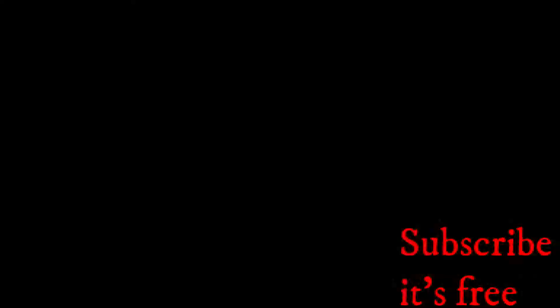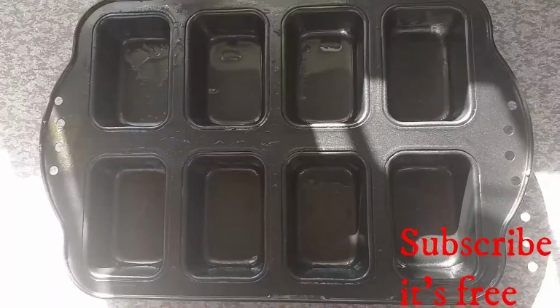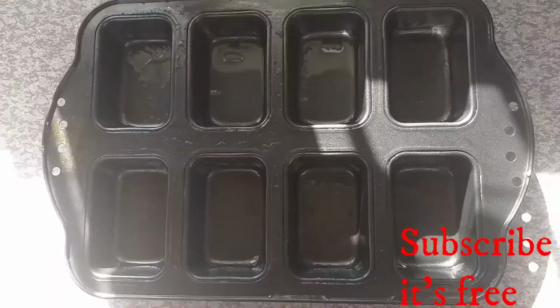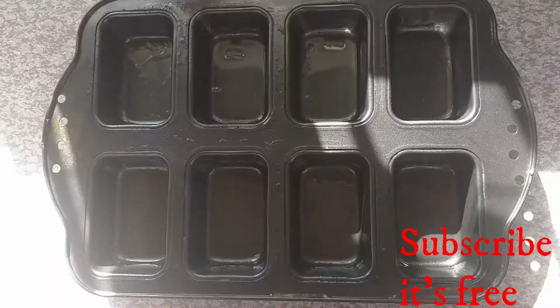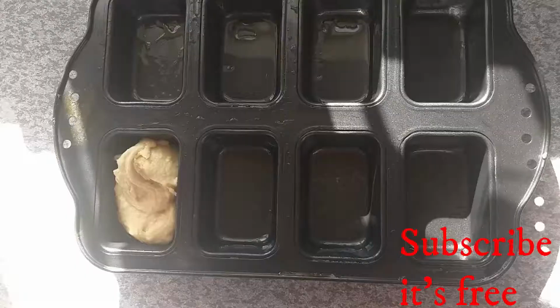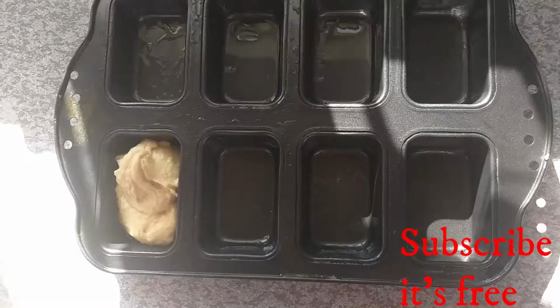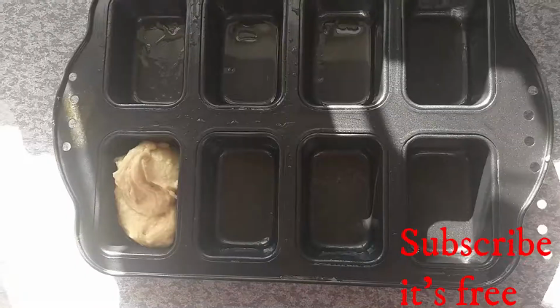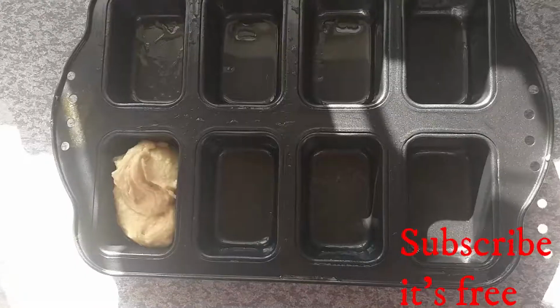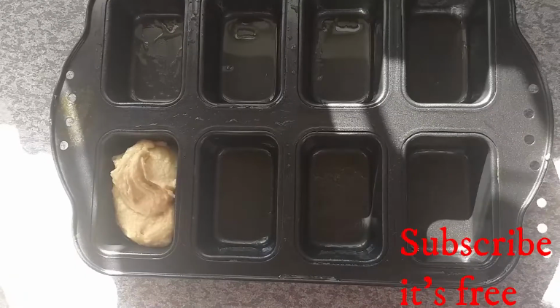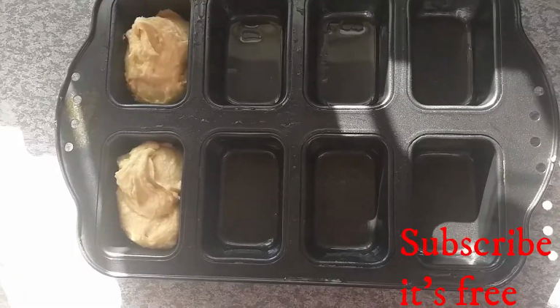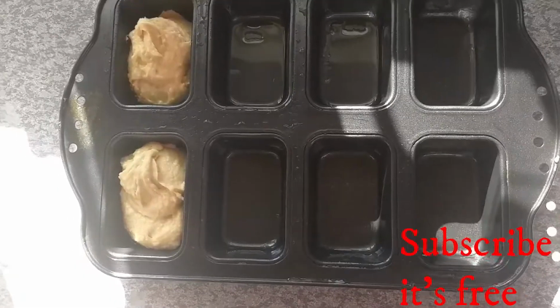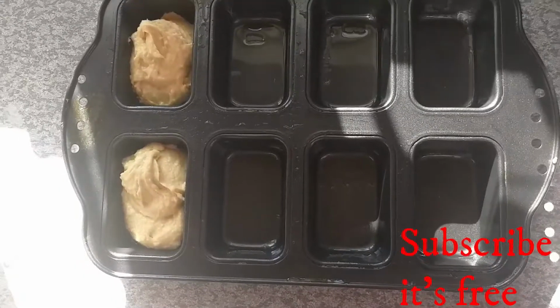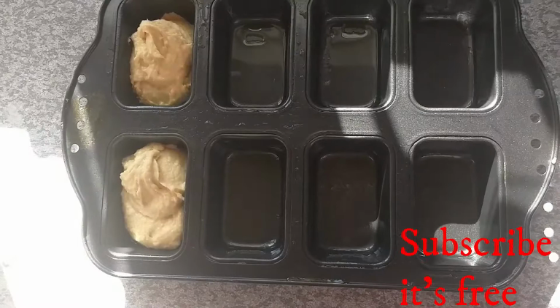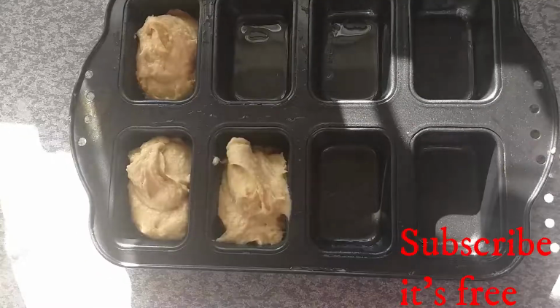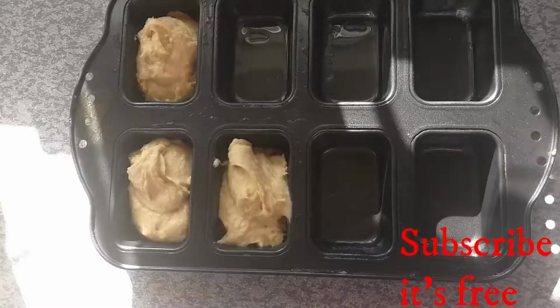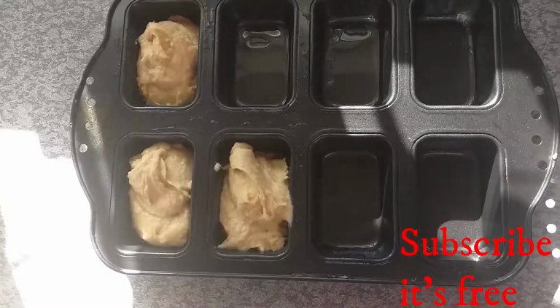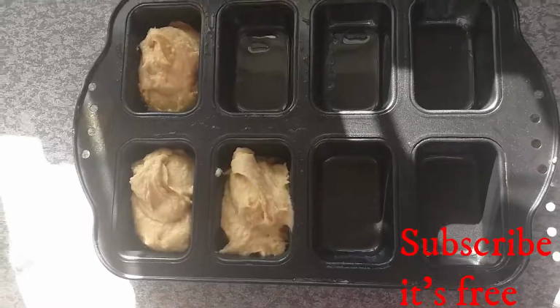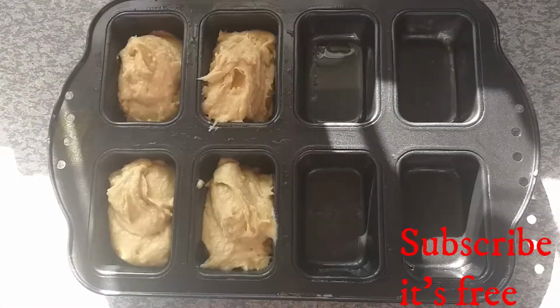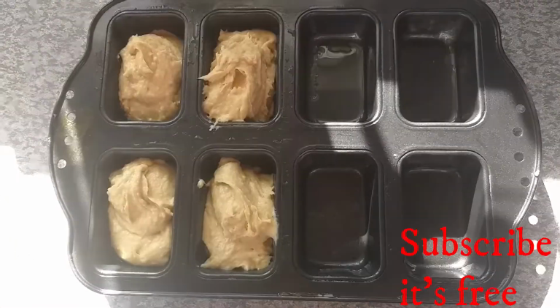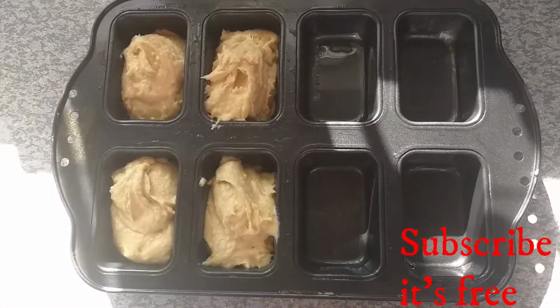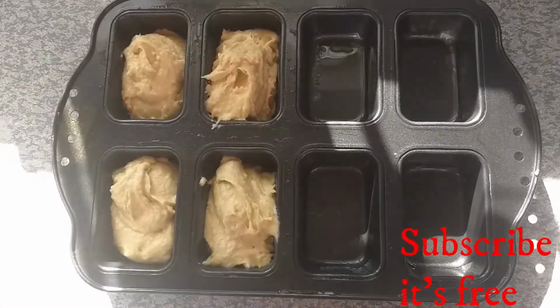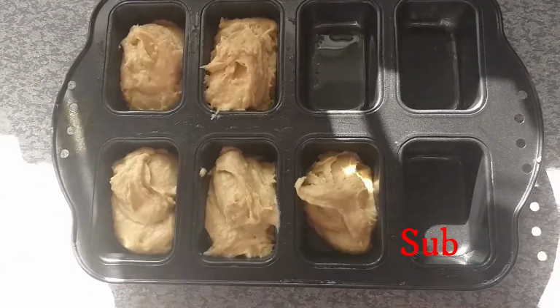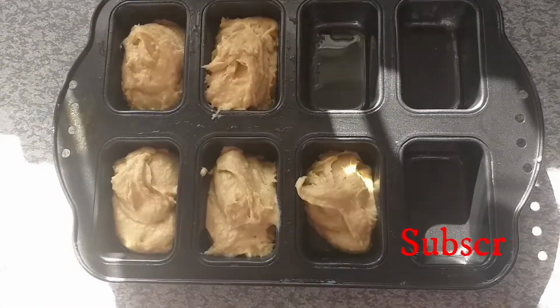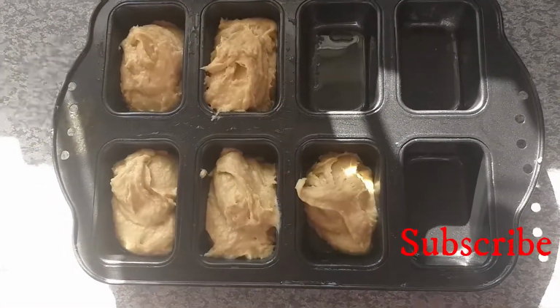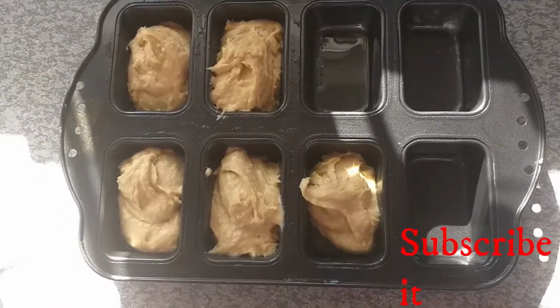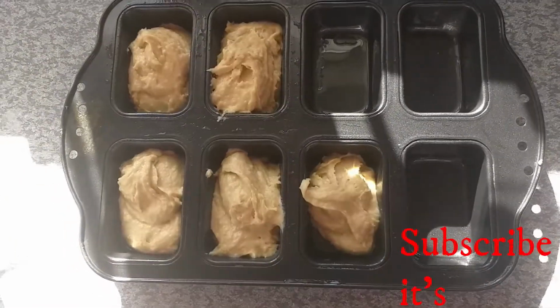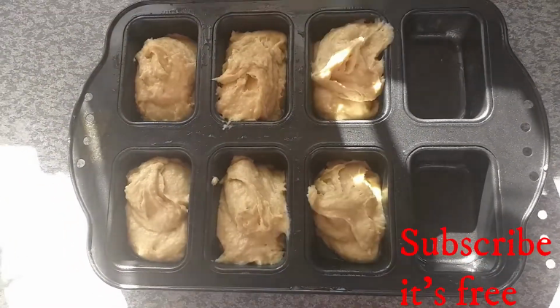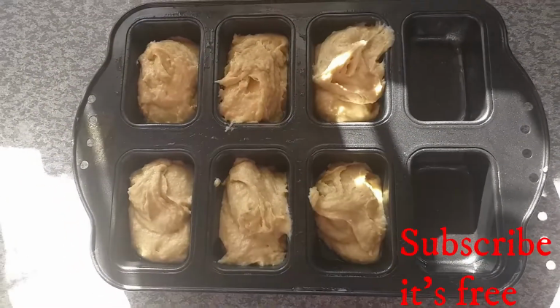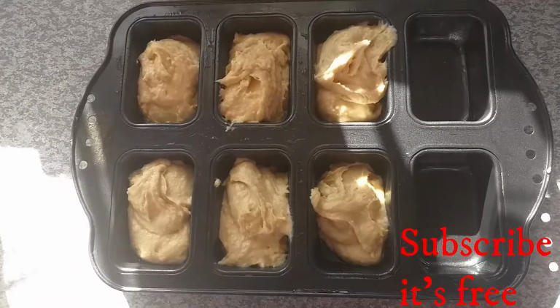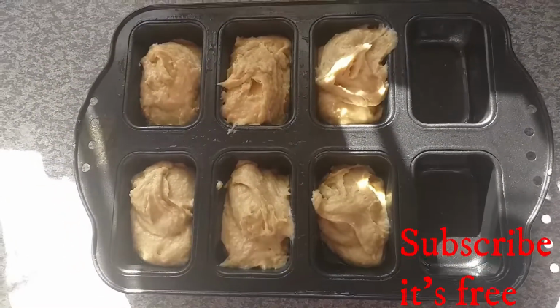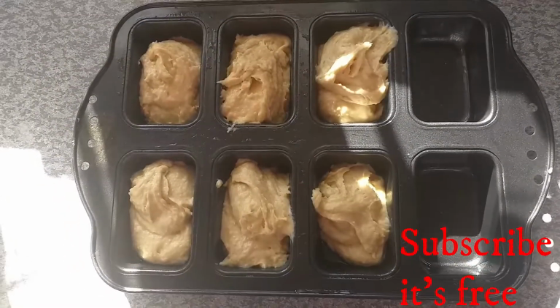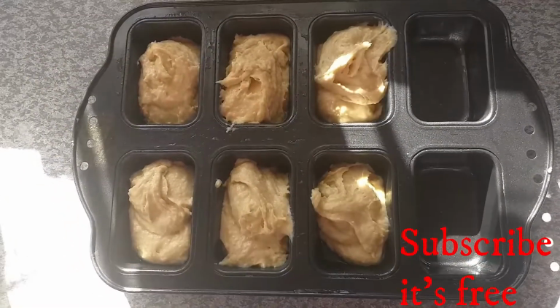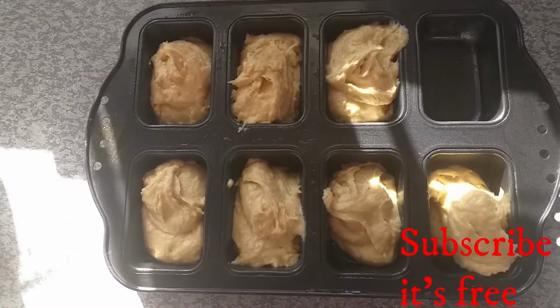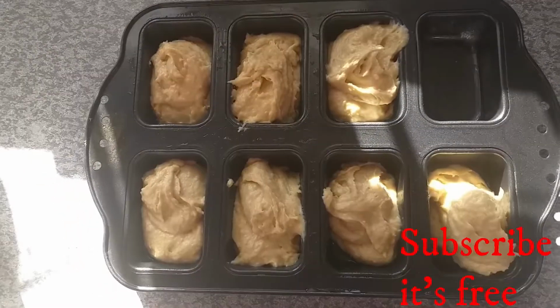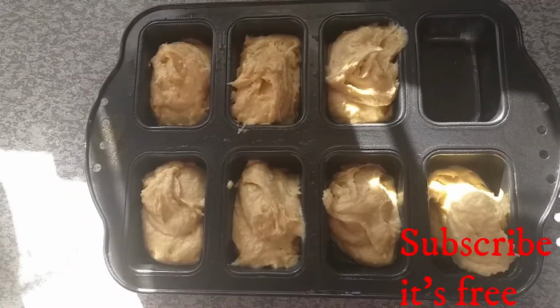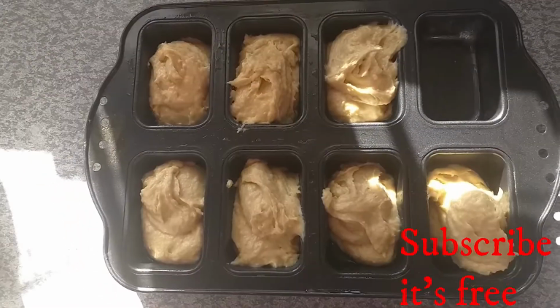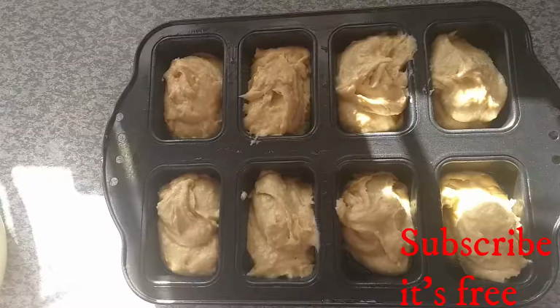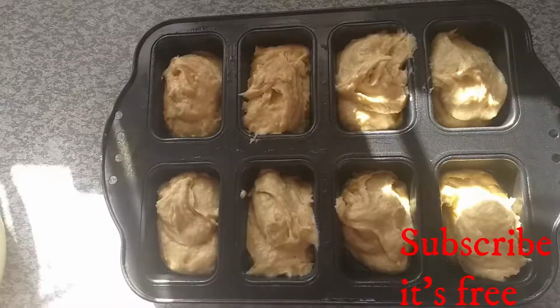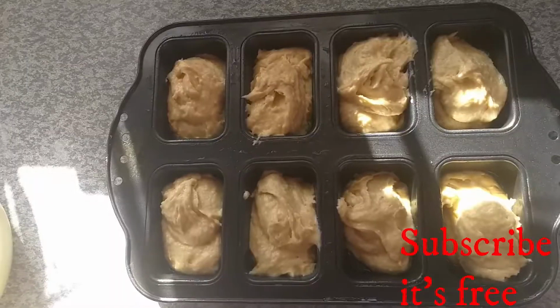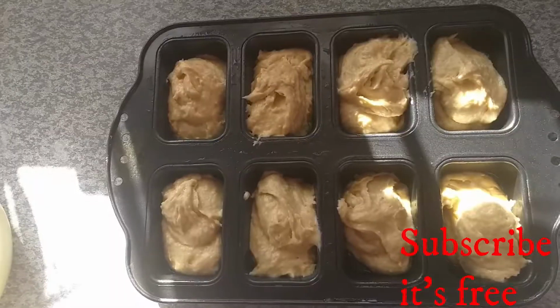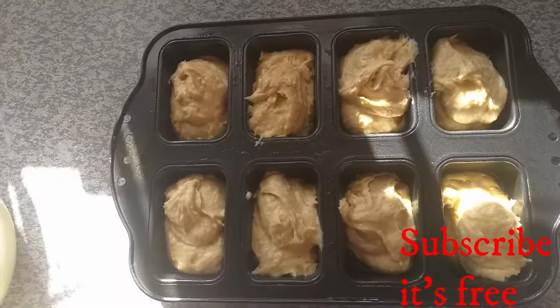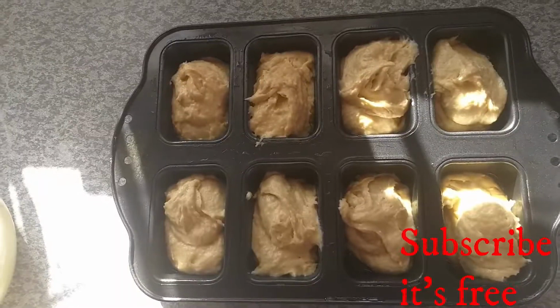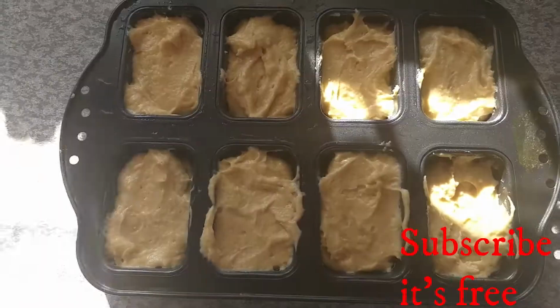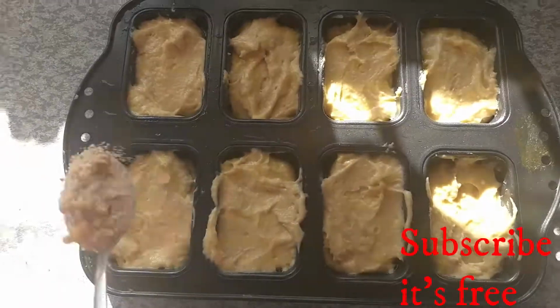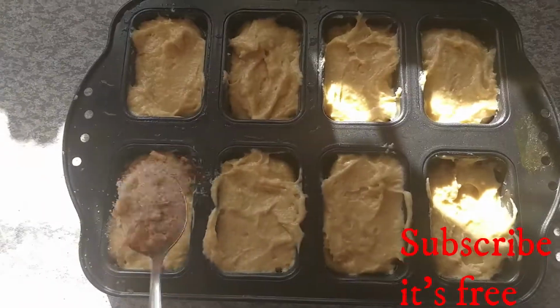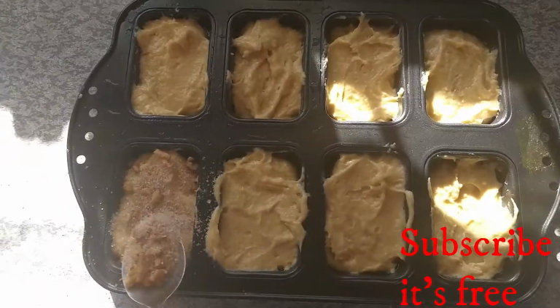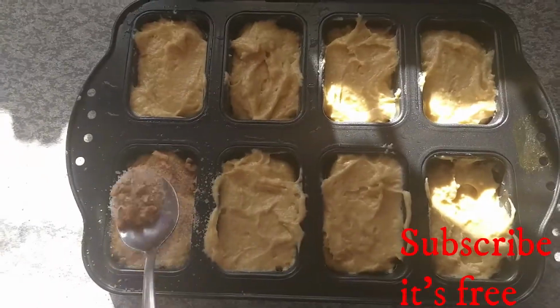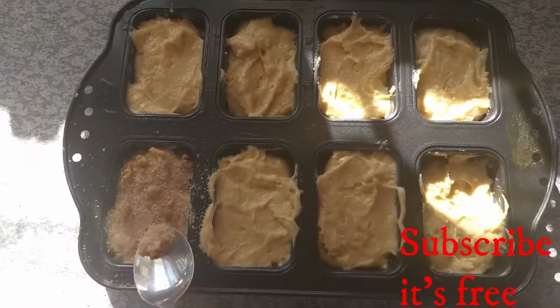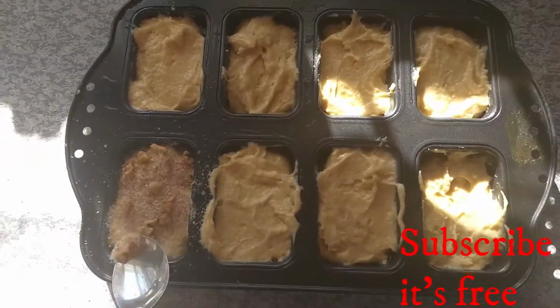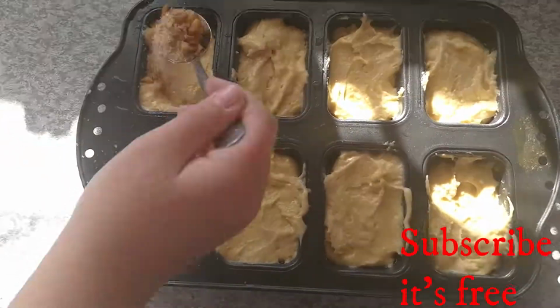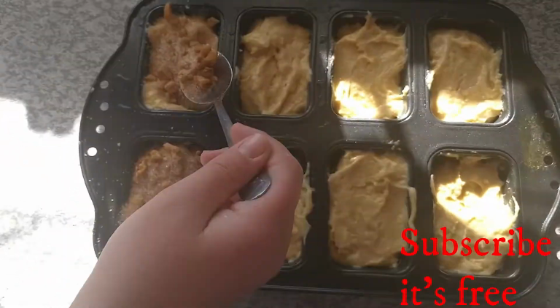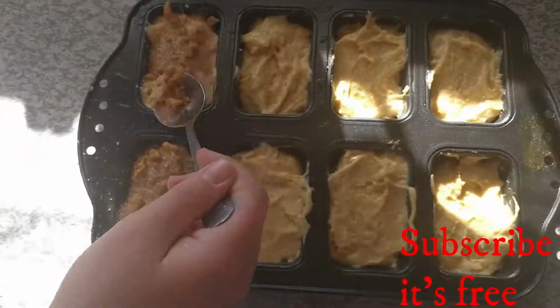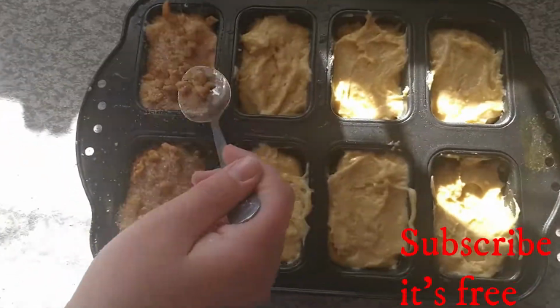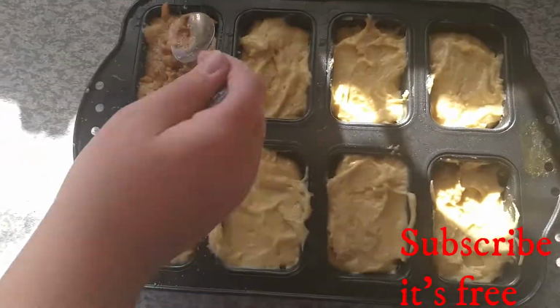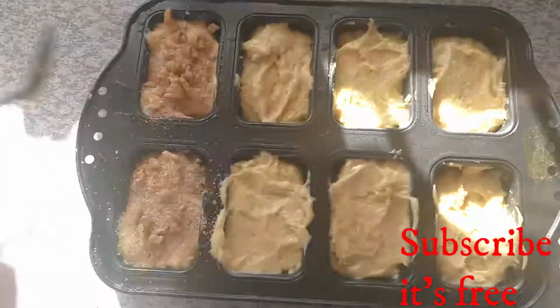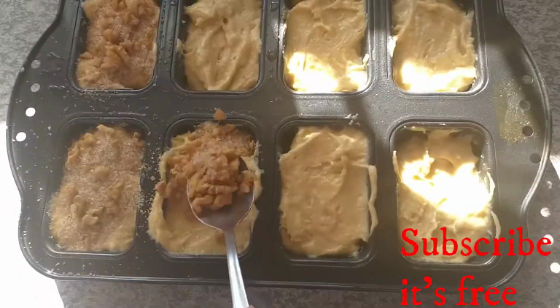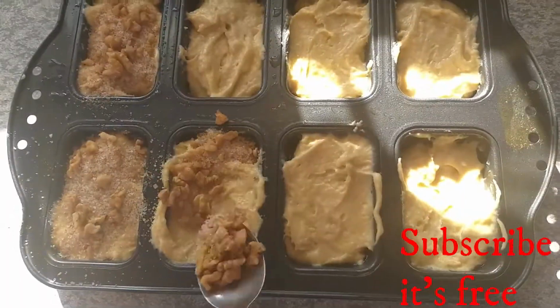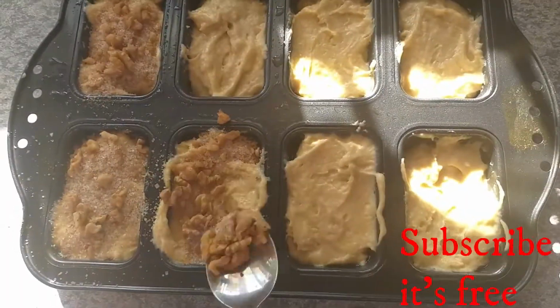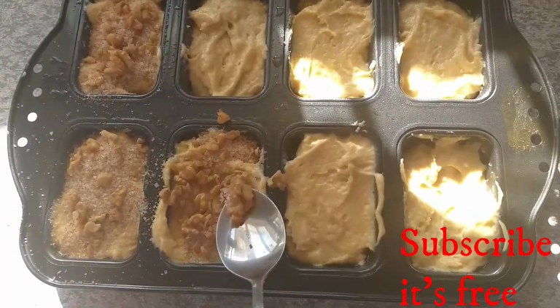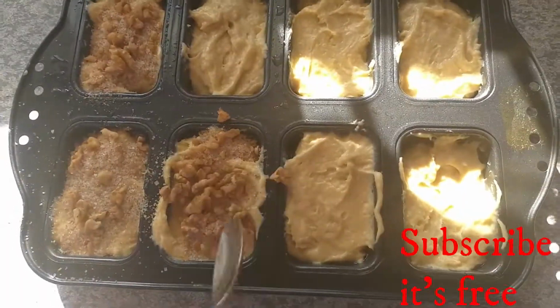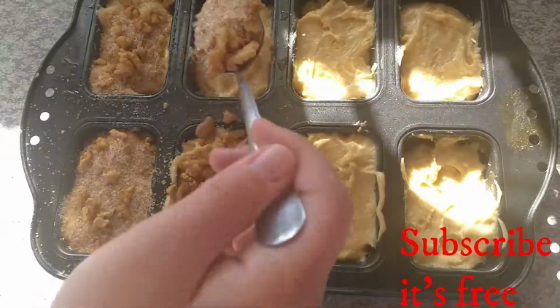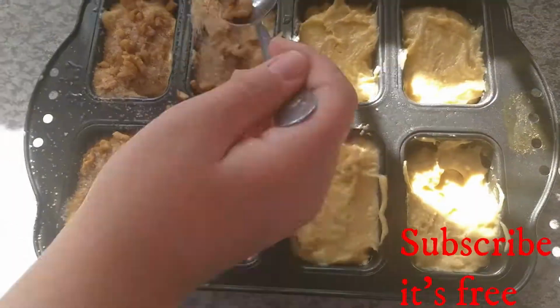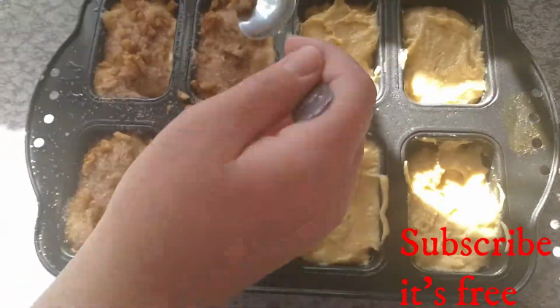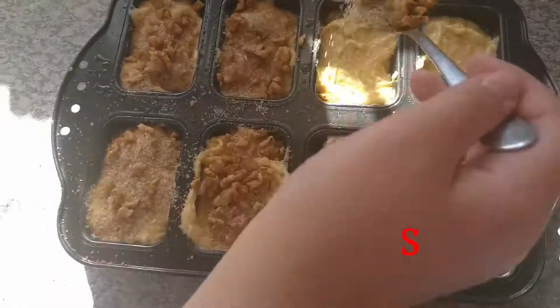Fill the greased pans and sprinkle with strudel topping. Bake at 180 degrees Celsius for 35 minutes, but keep an eye on it.